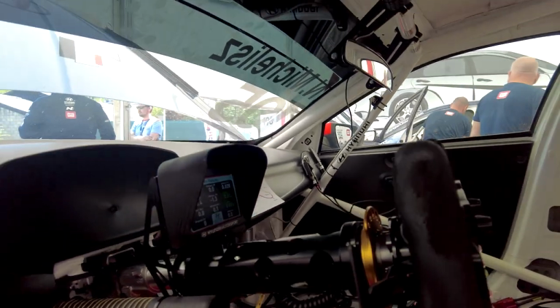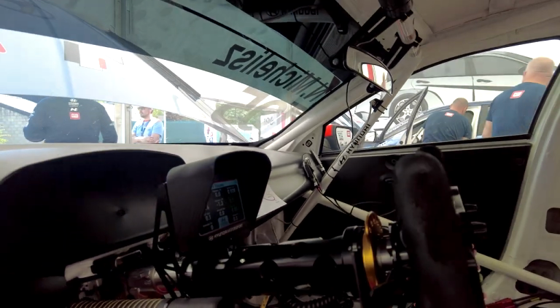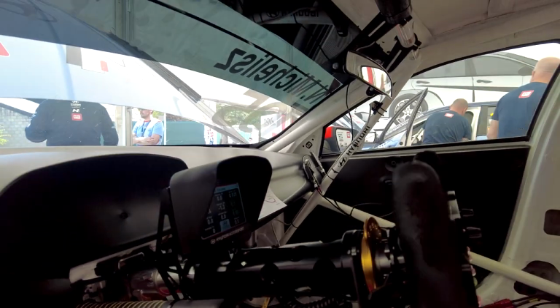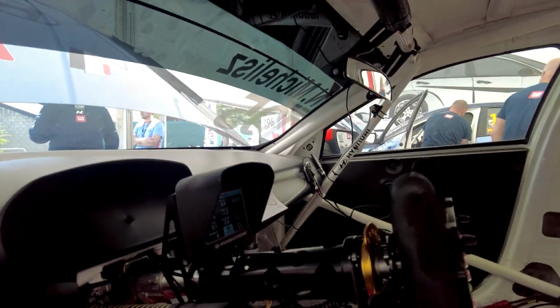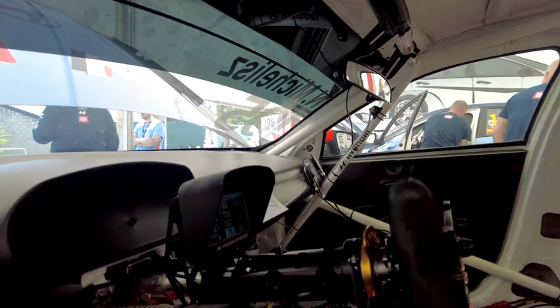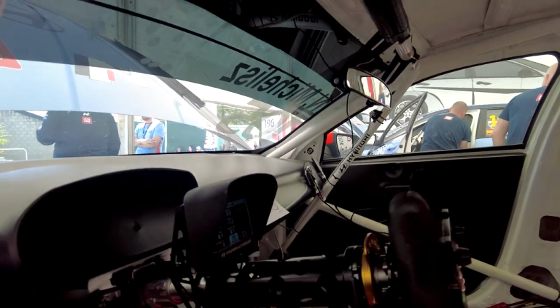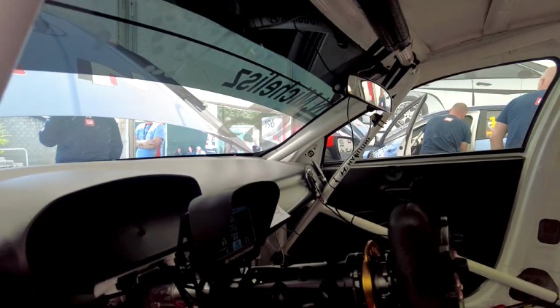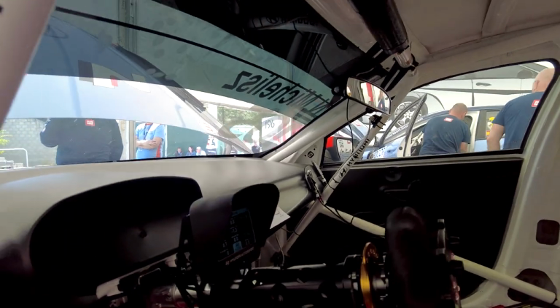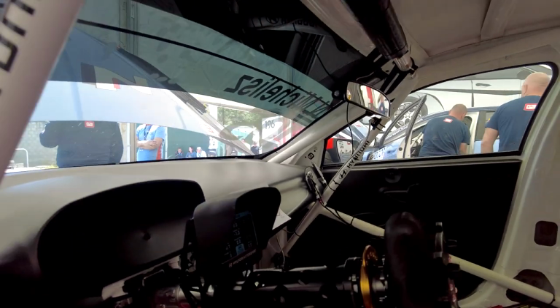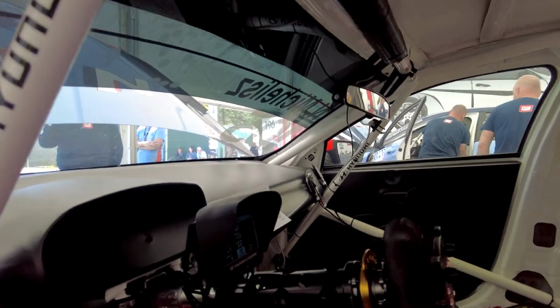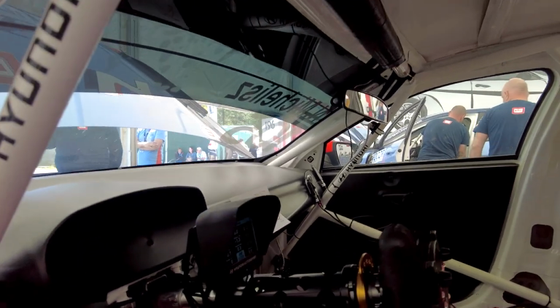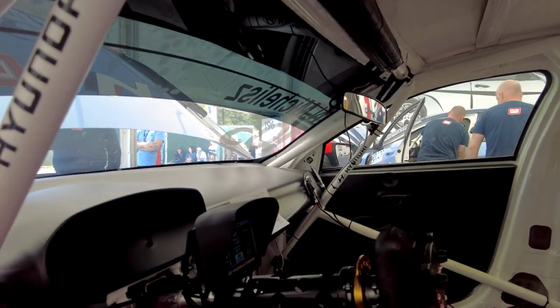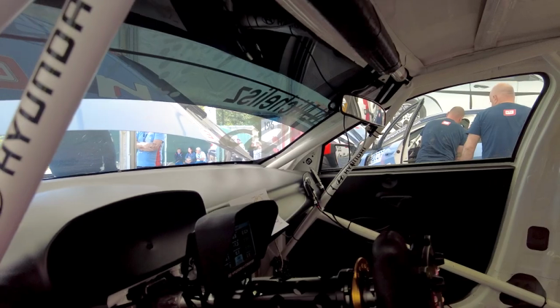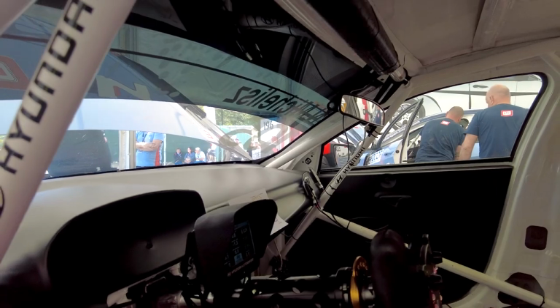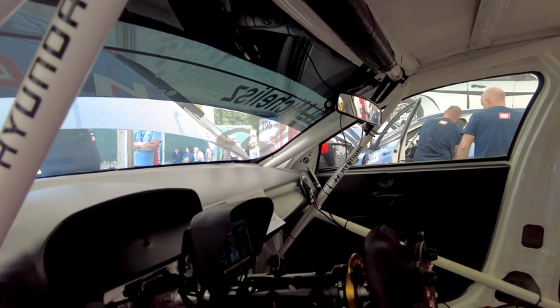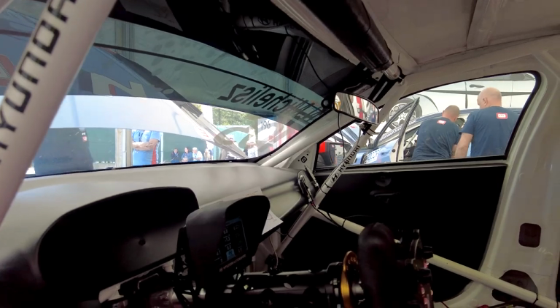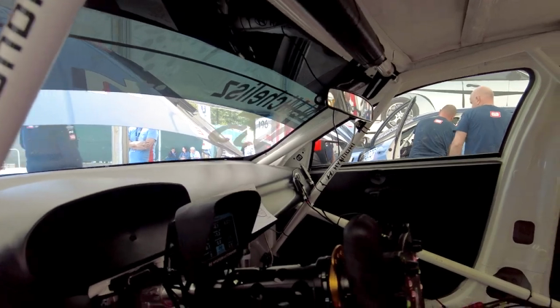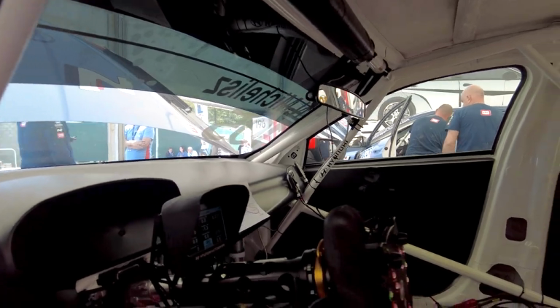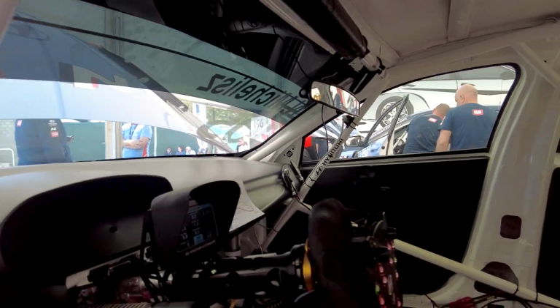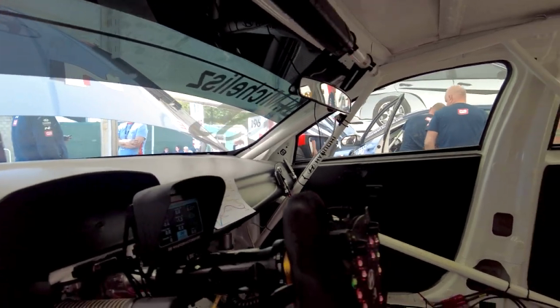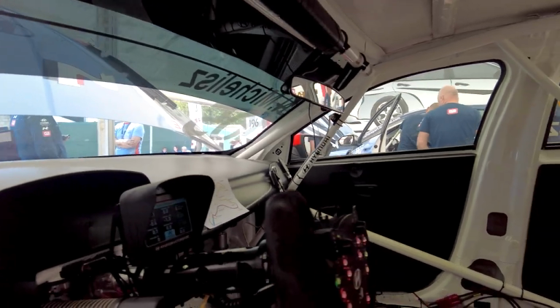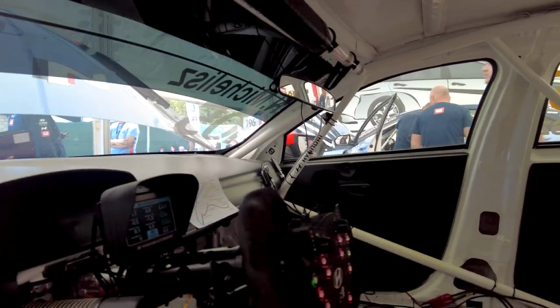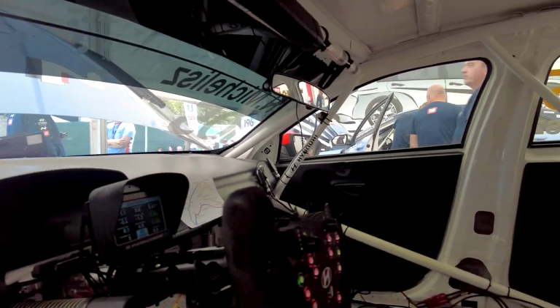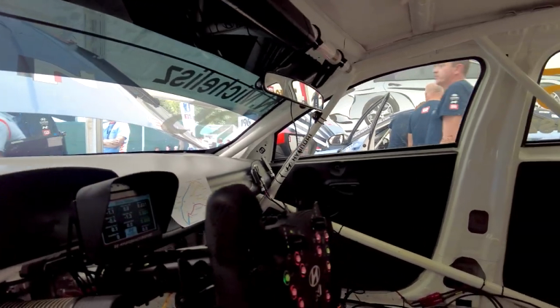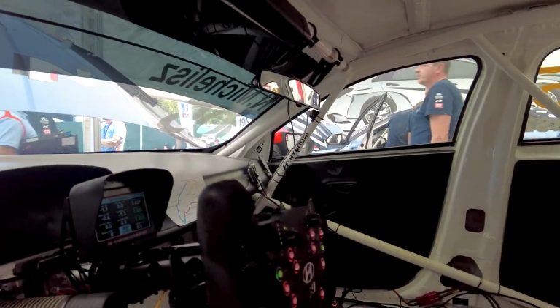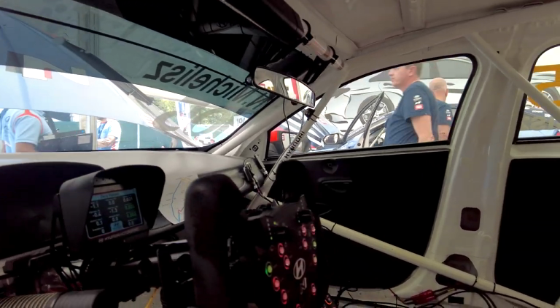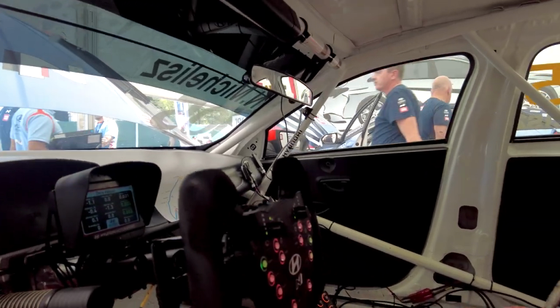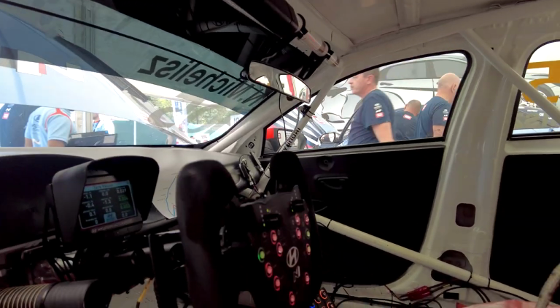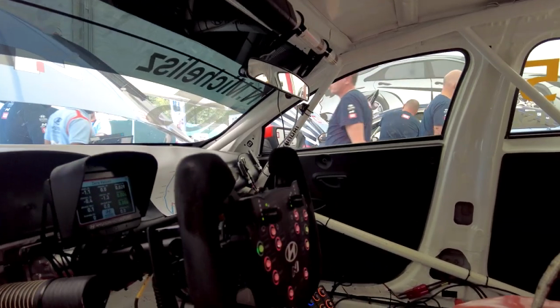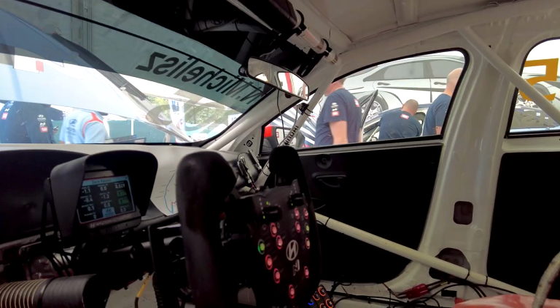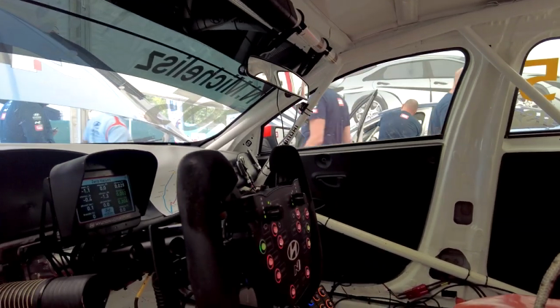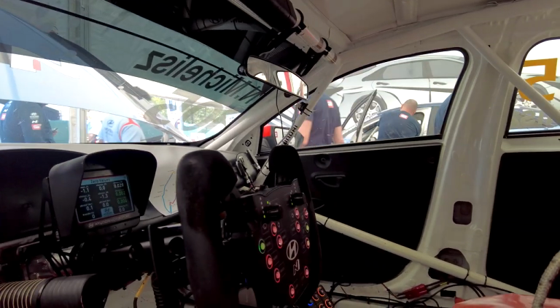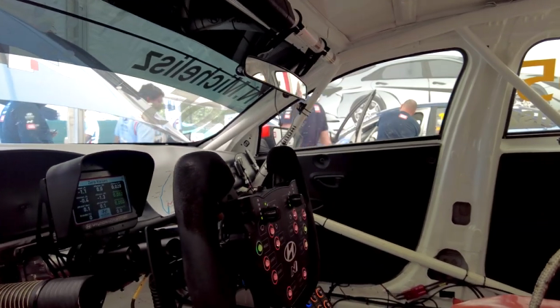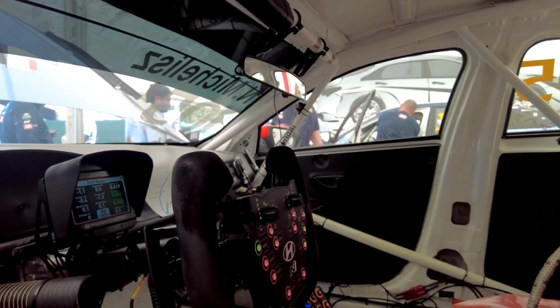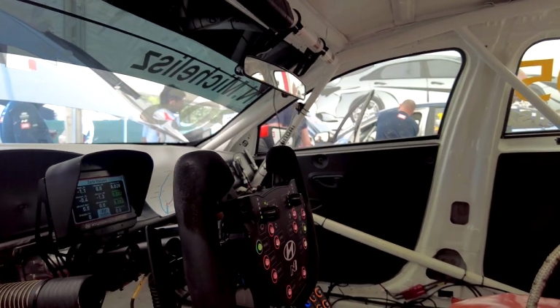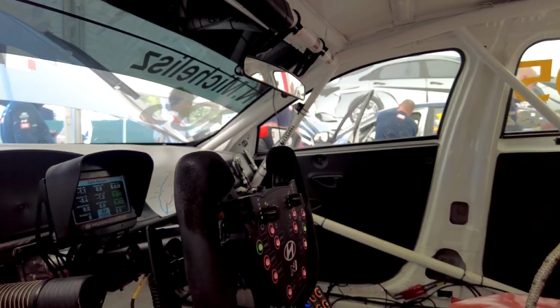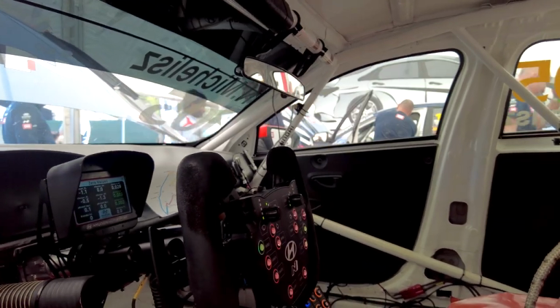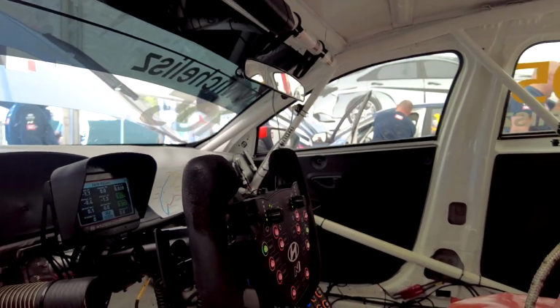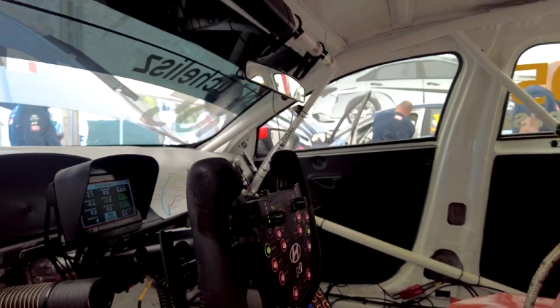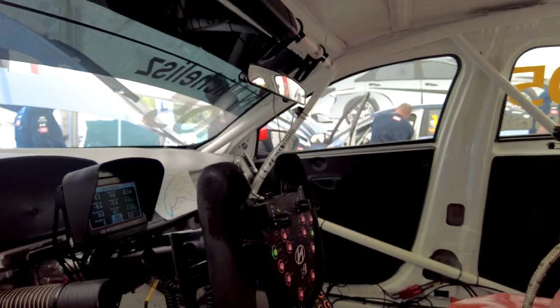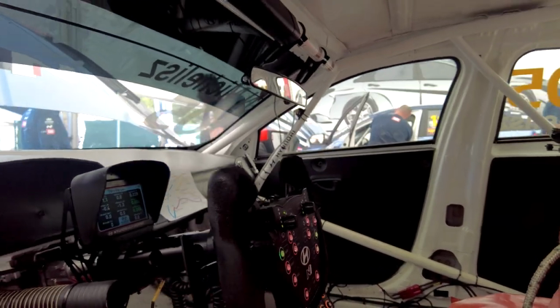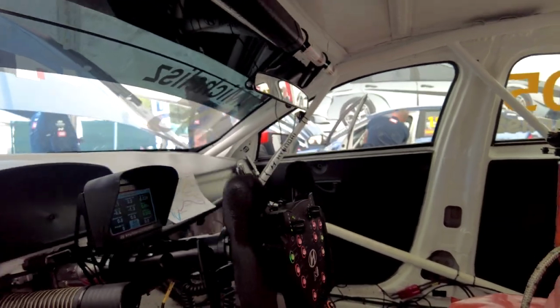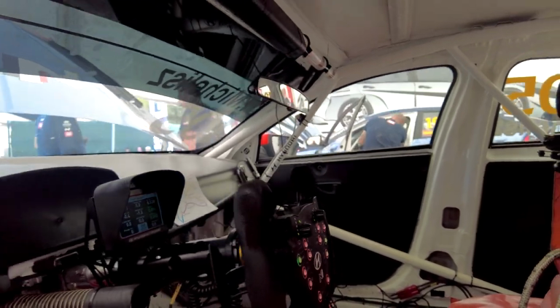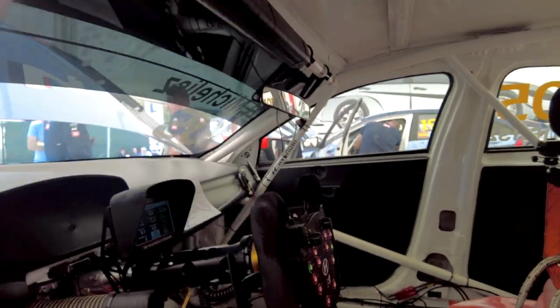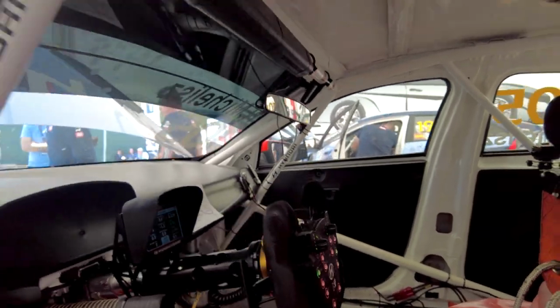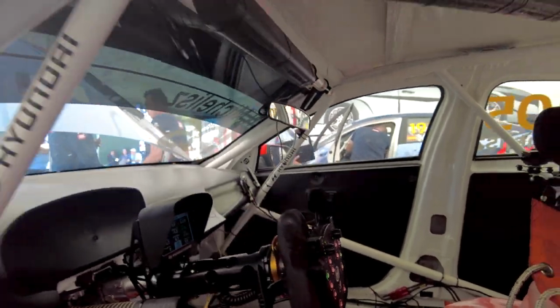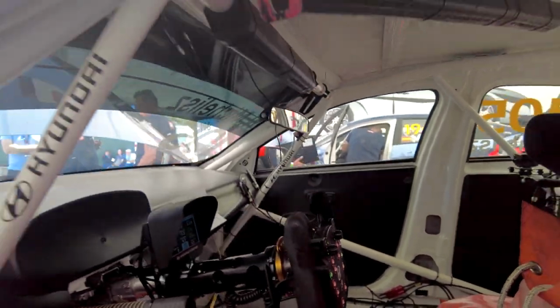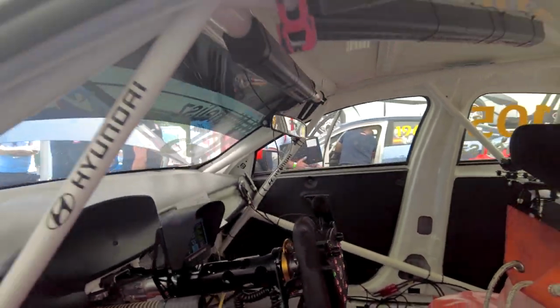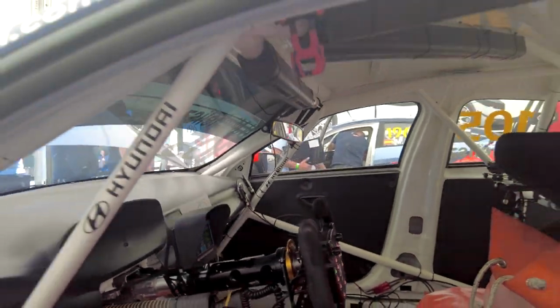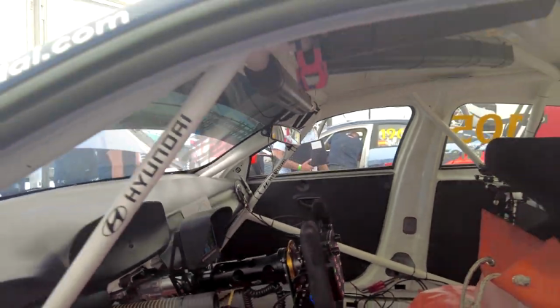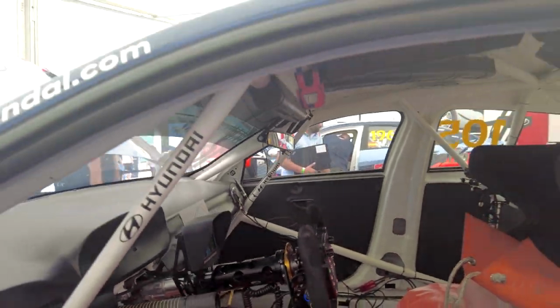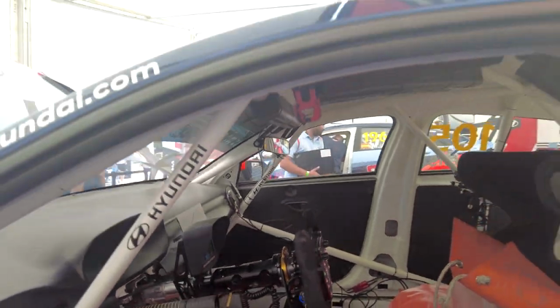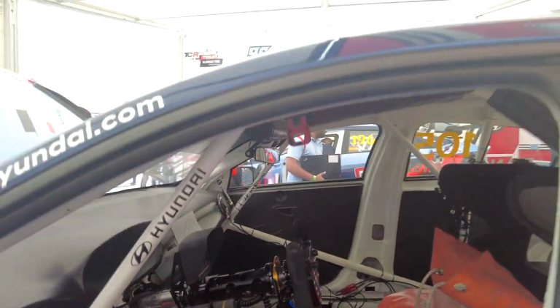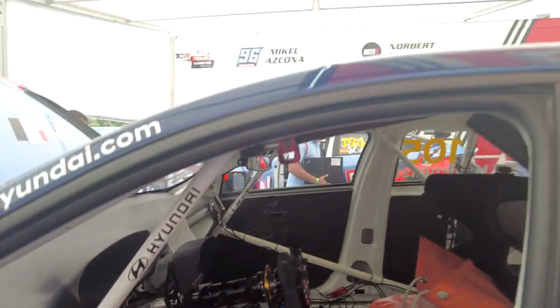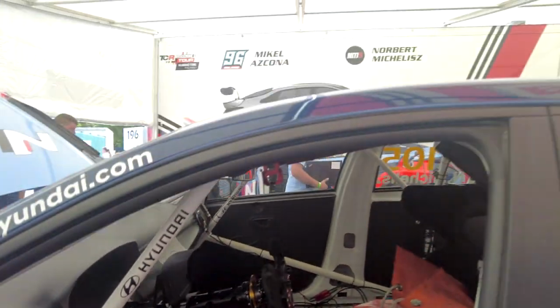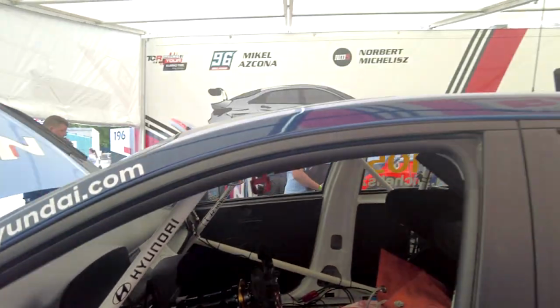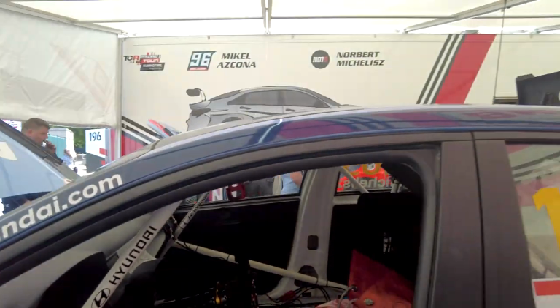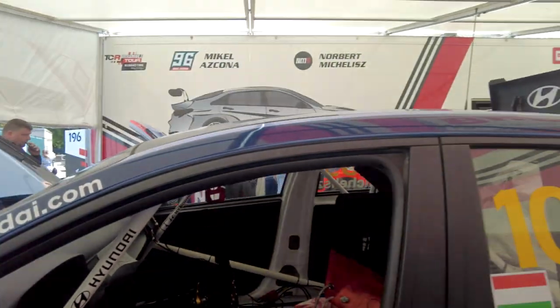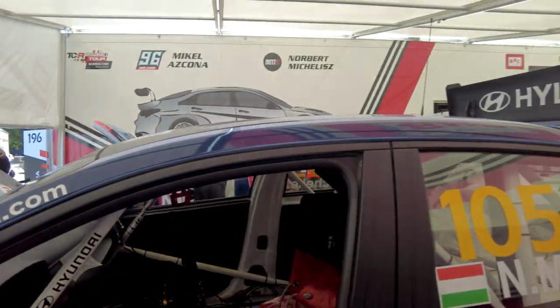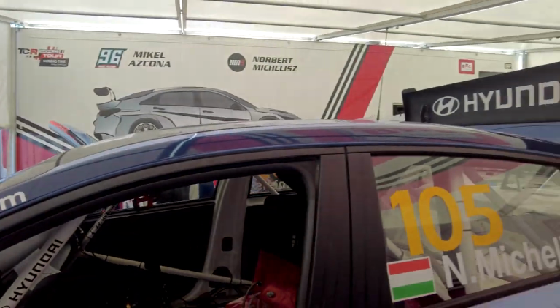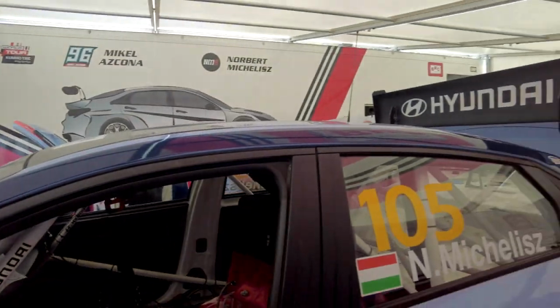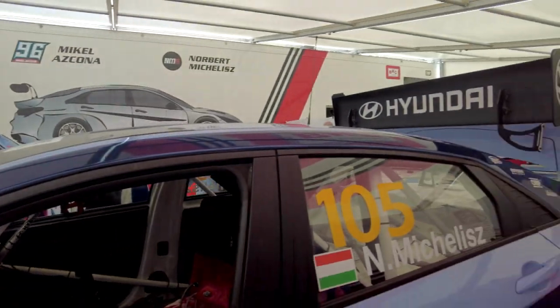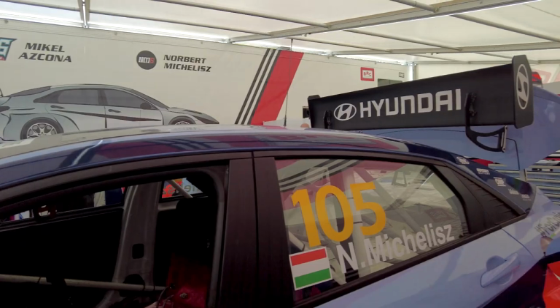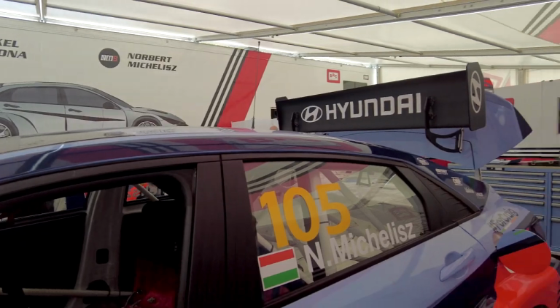There are many buttons on the steering wheel. During a fast lap, we don't change so many things.